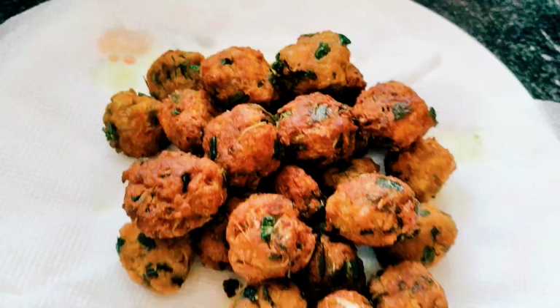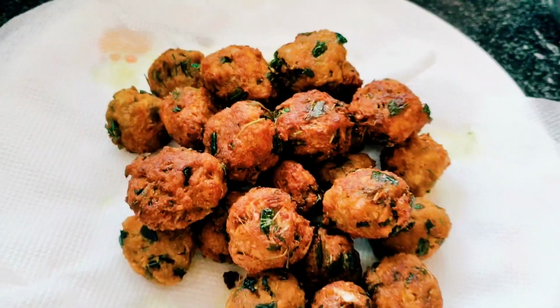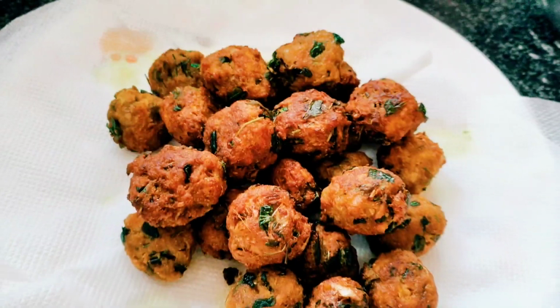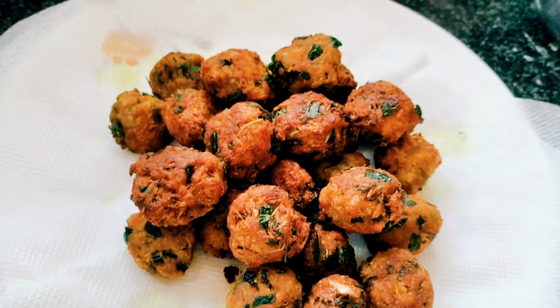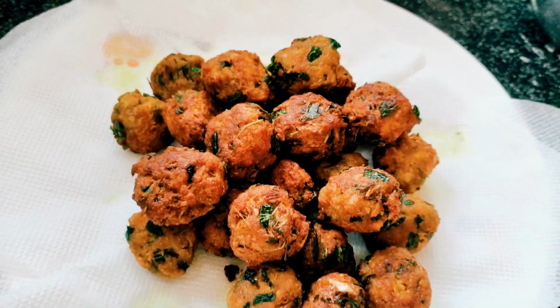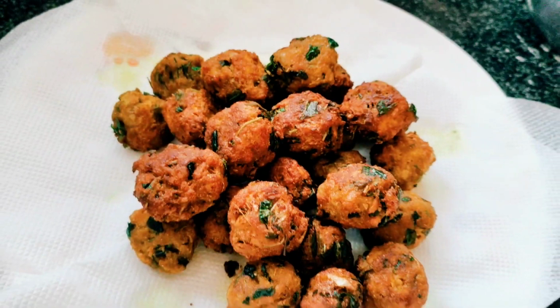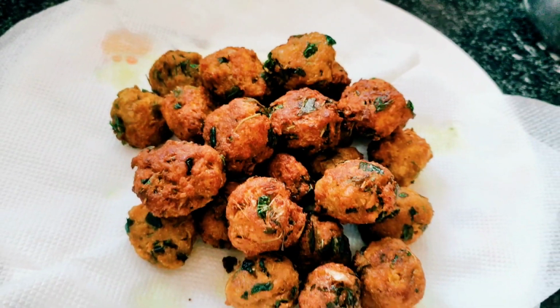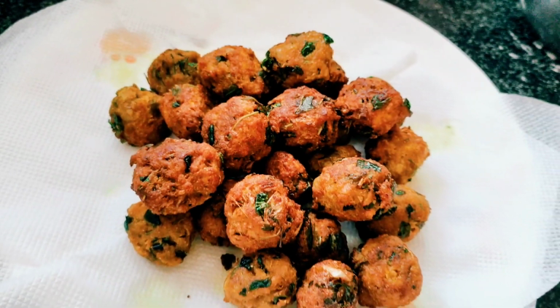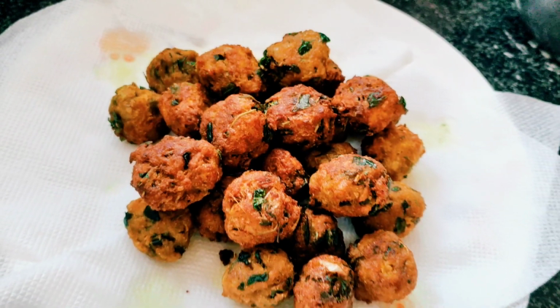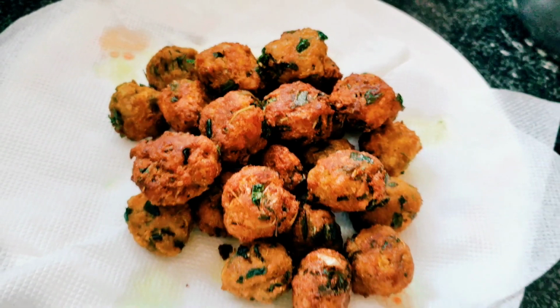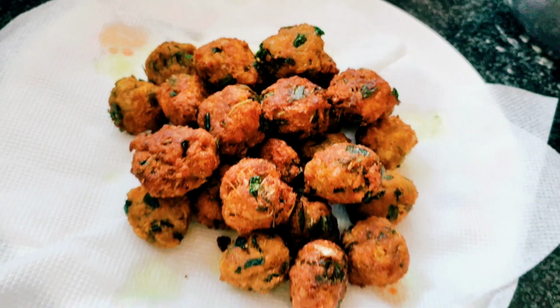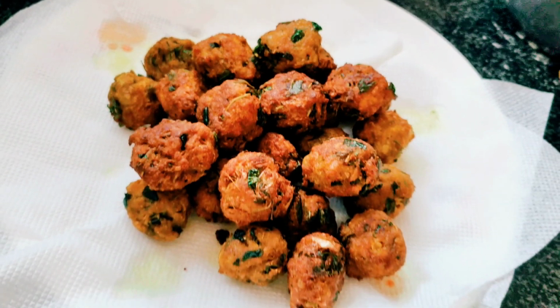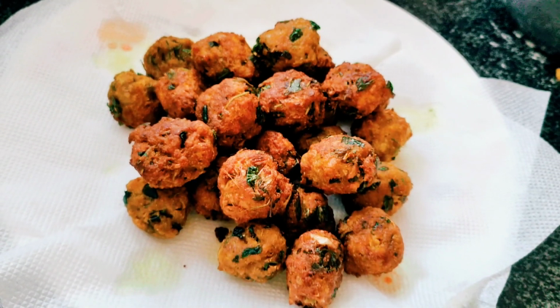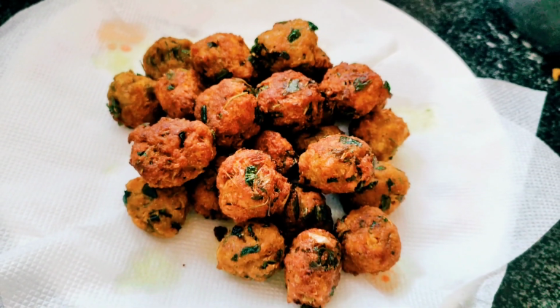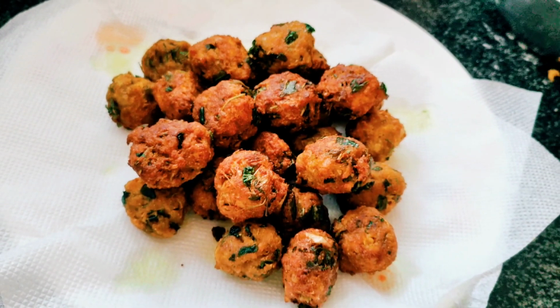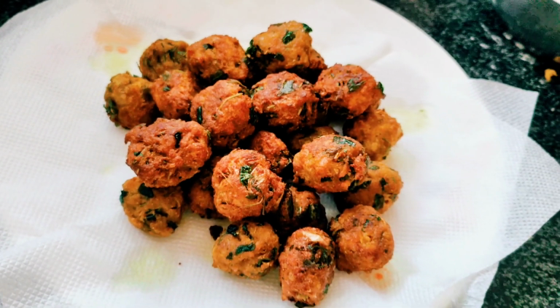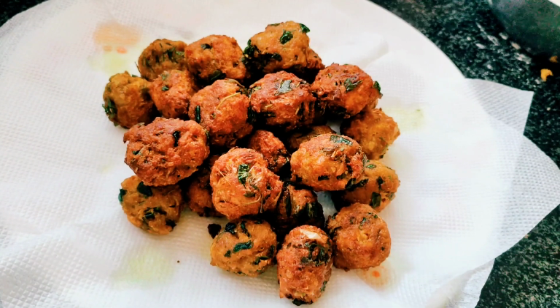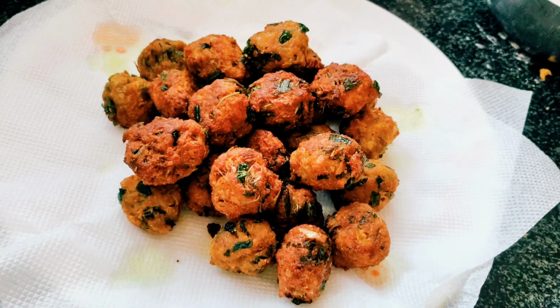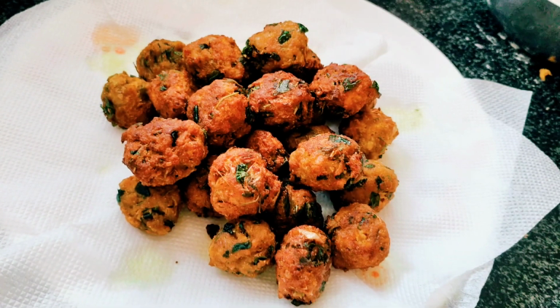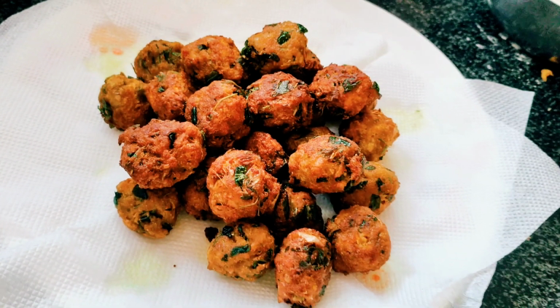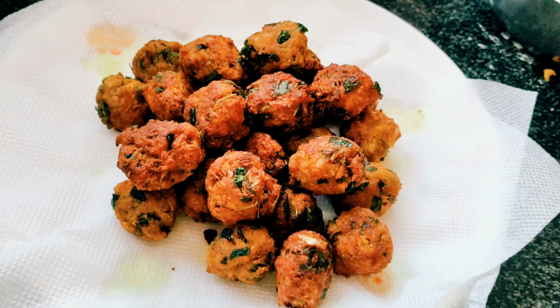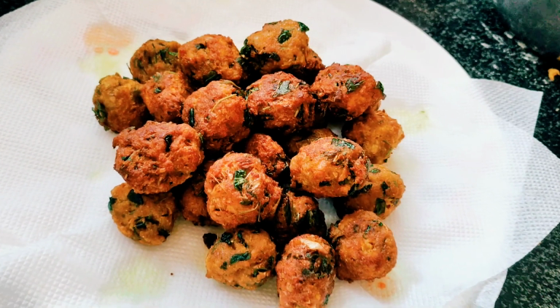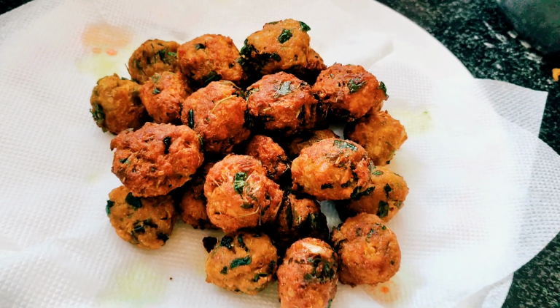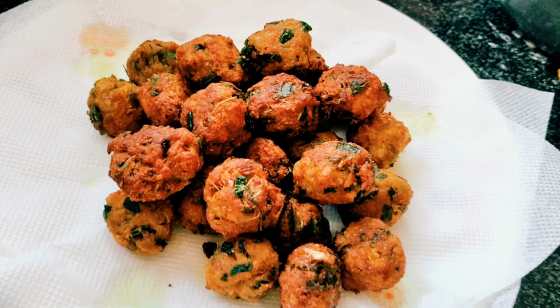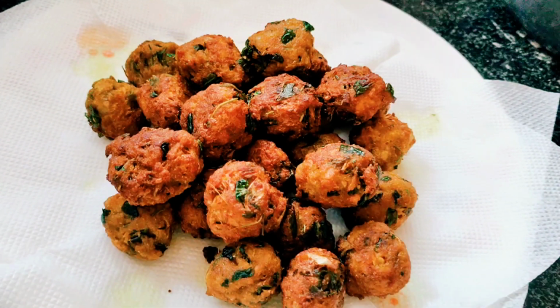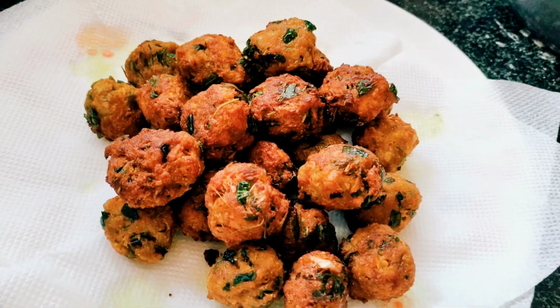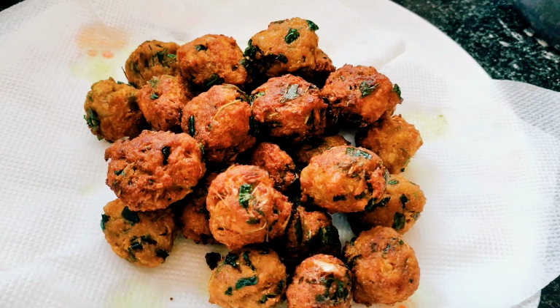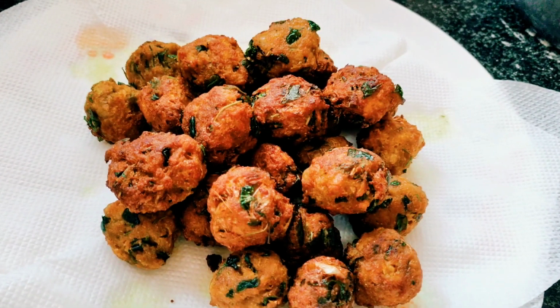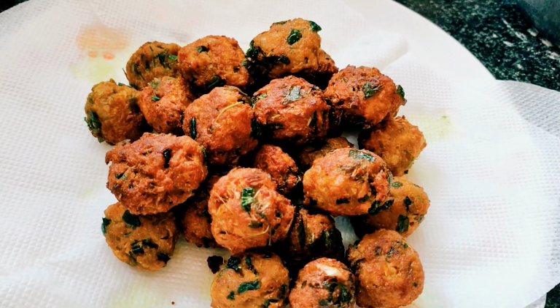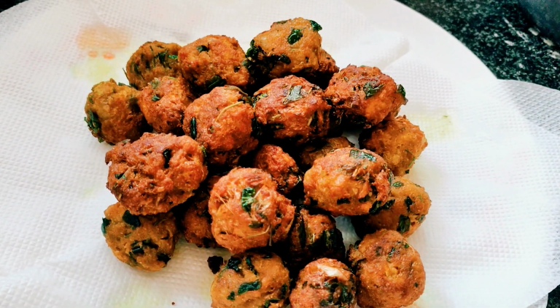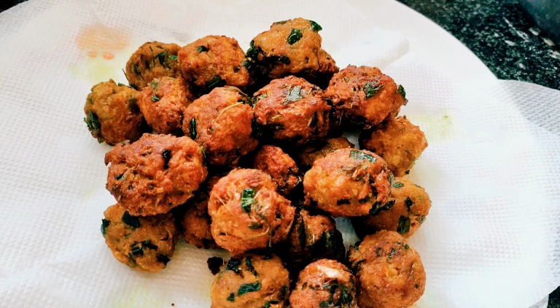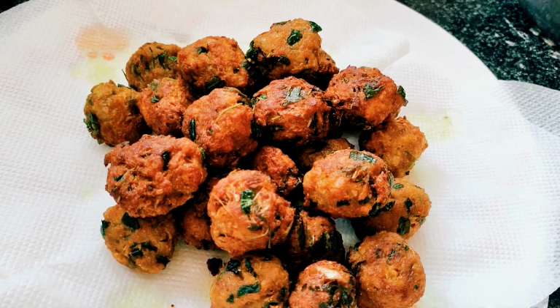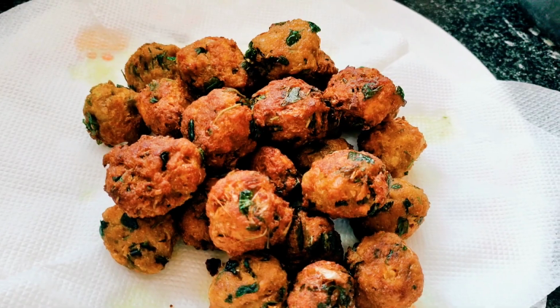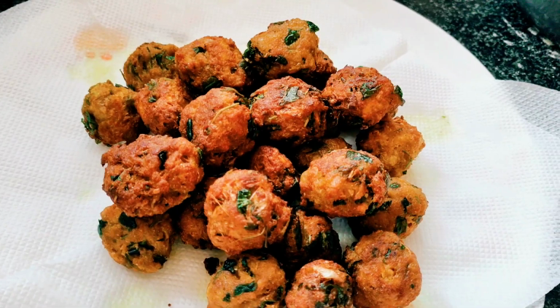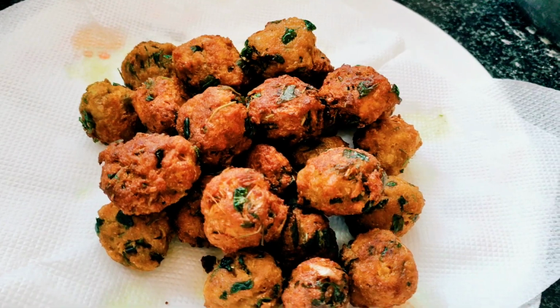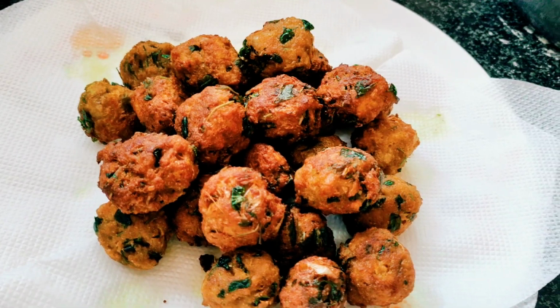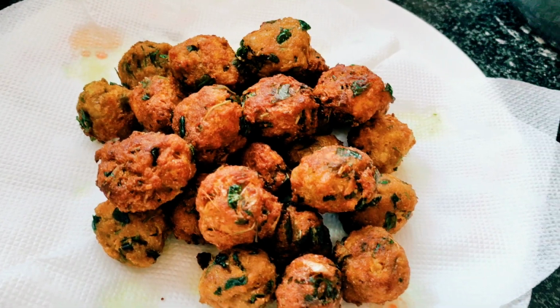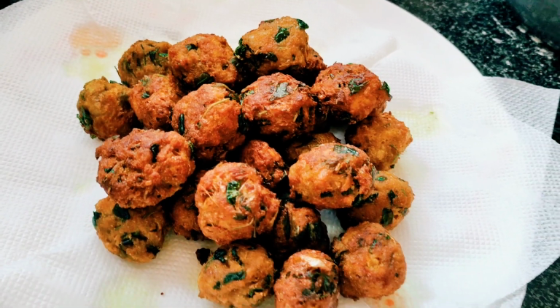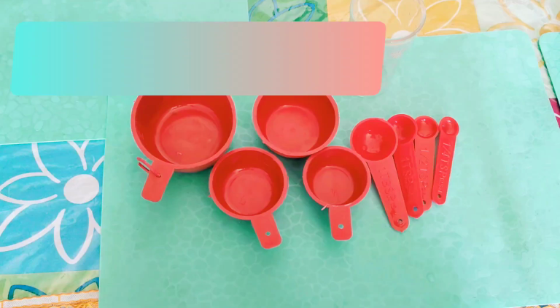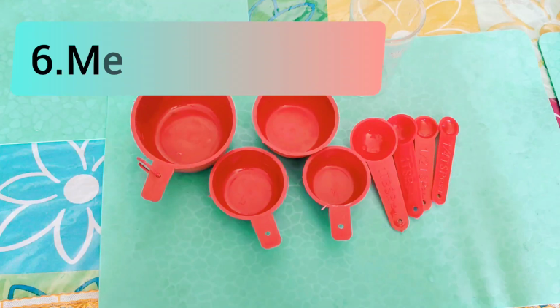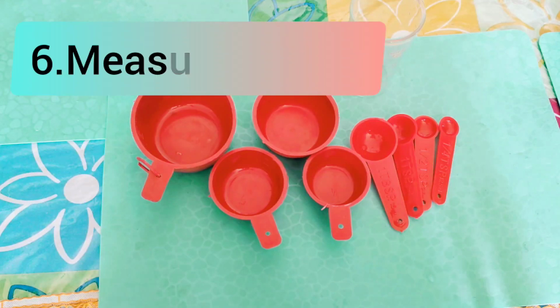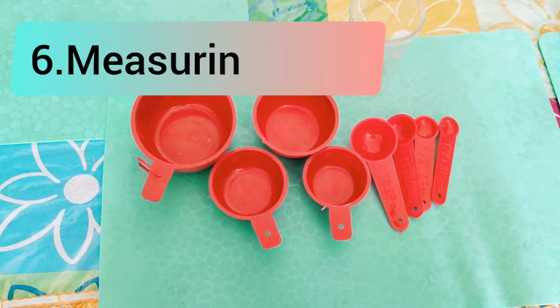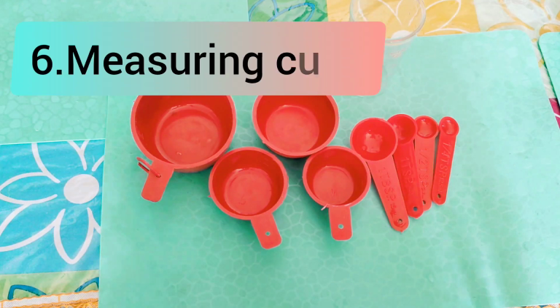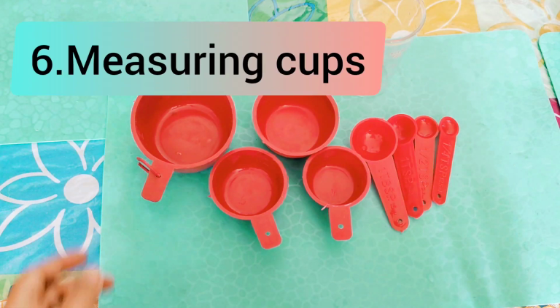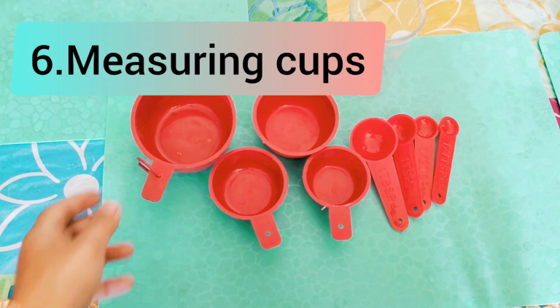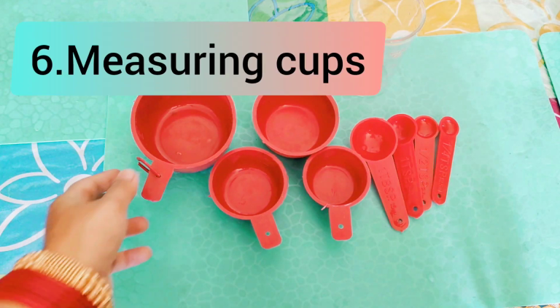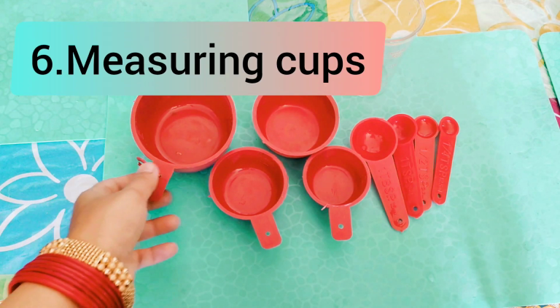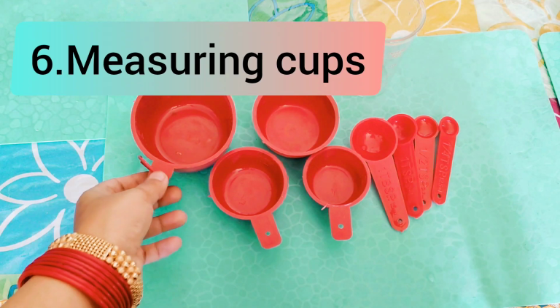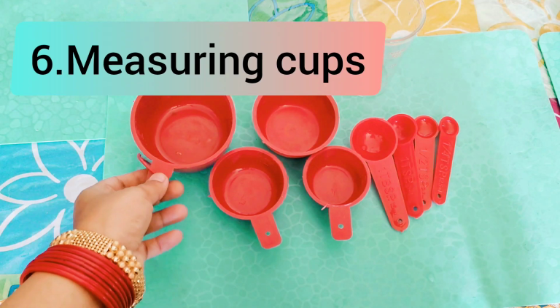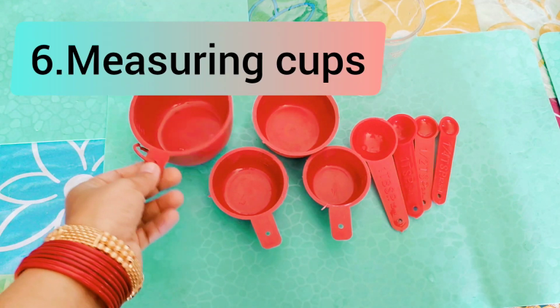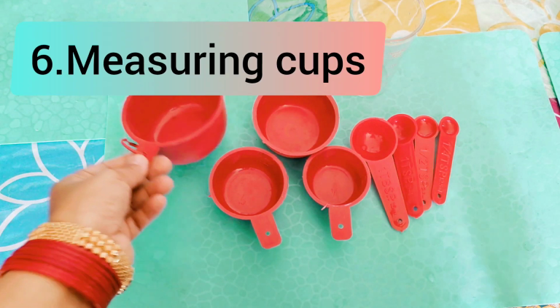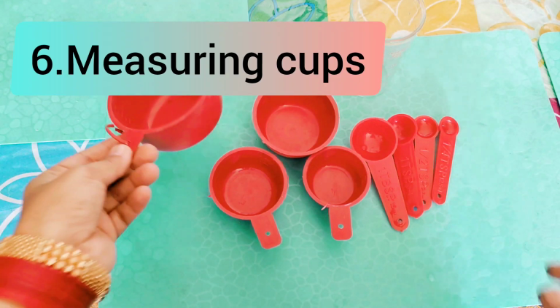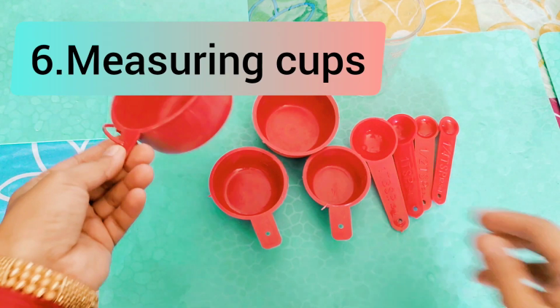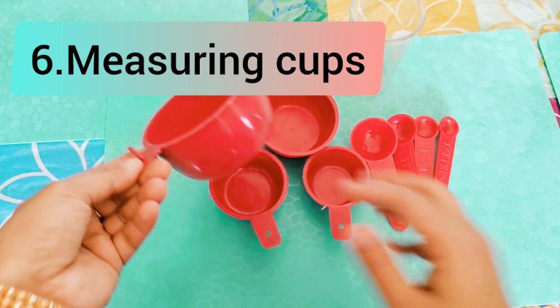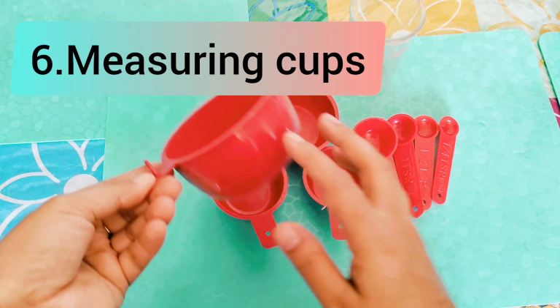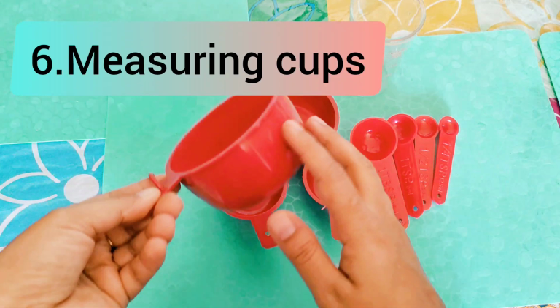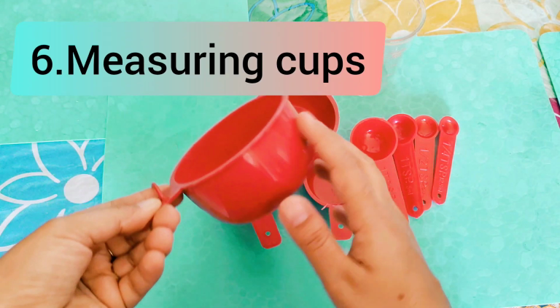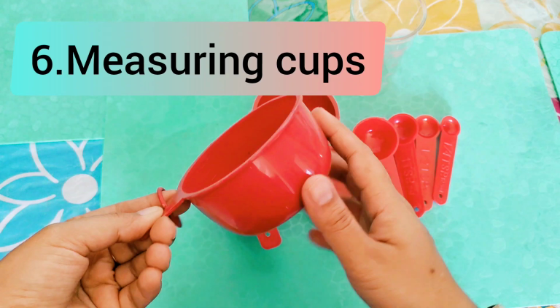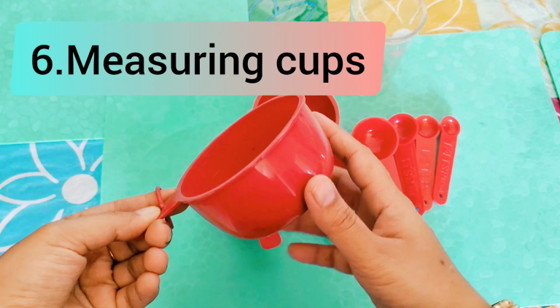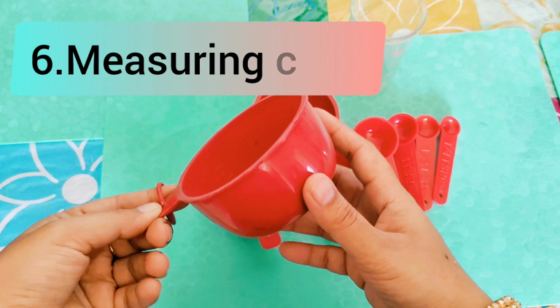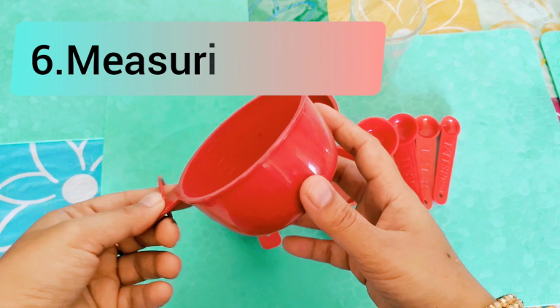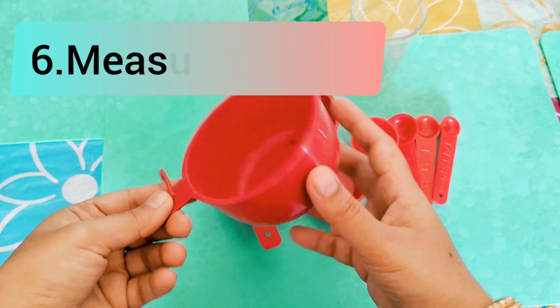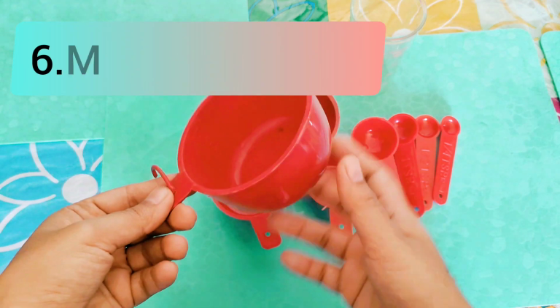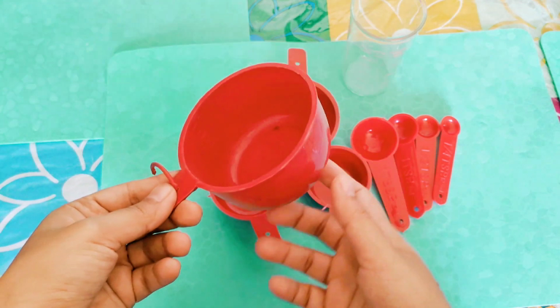This is a must for all the non-veg lovers. Most people will use it.